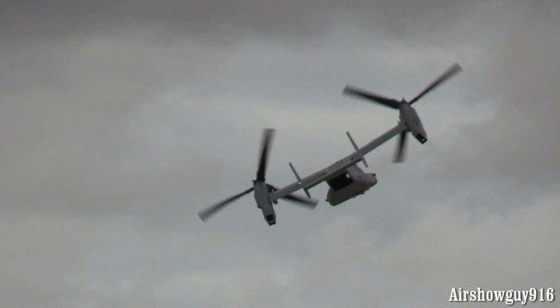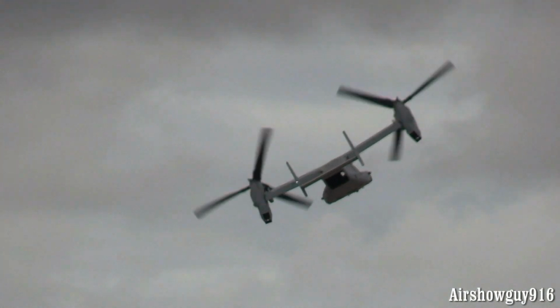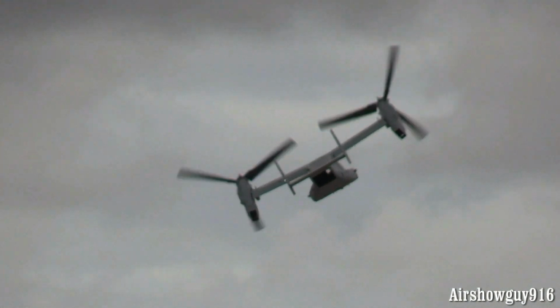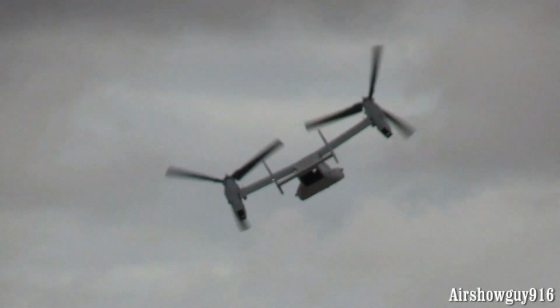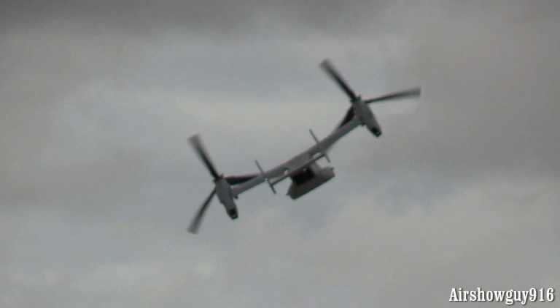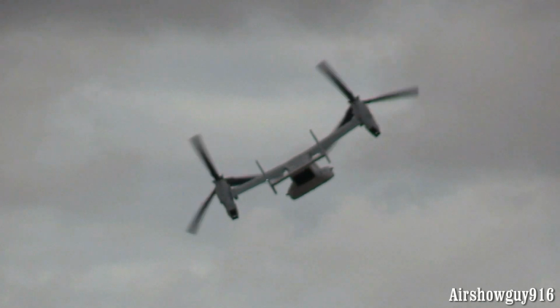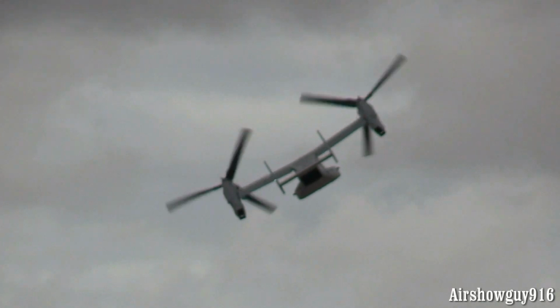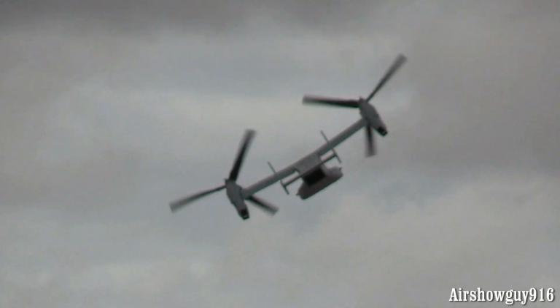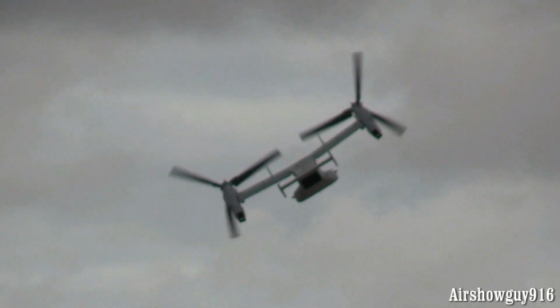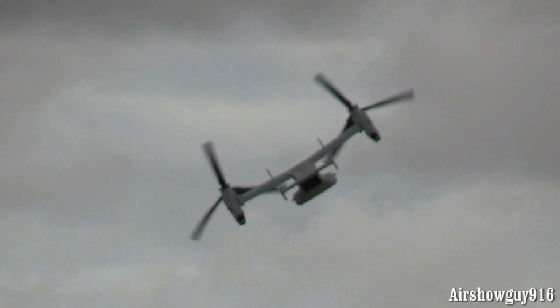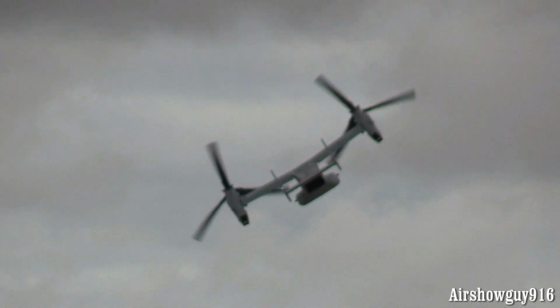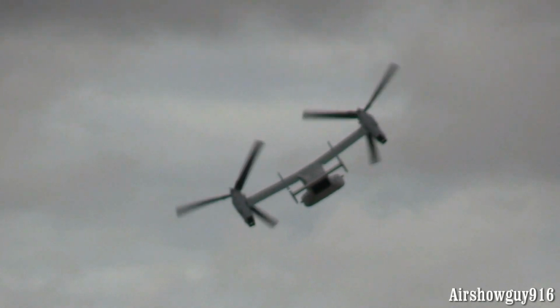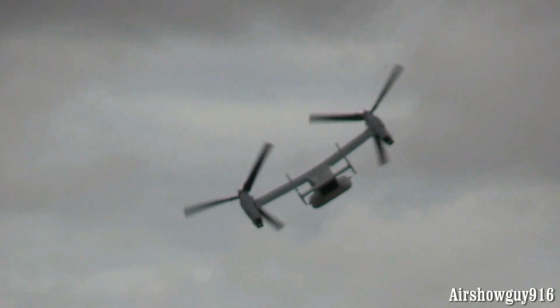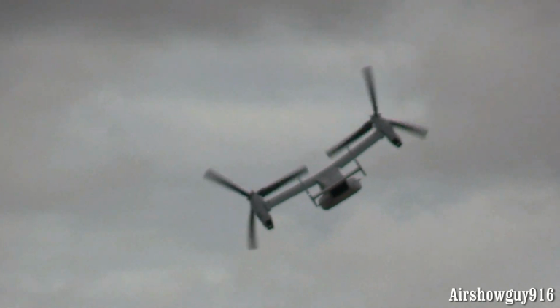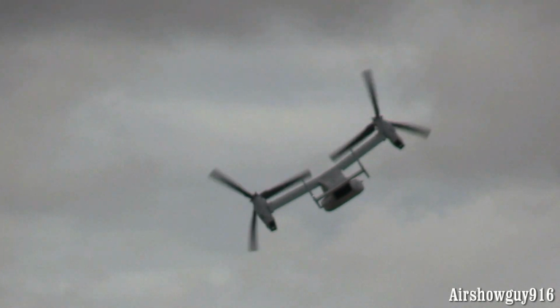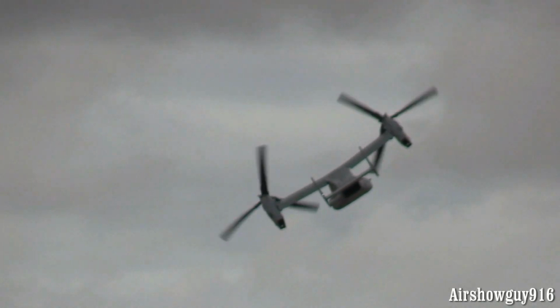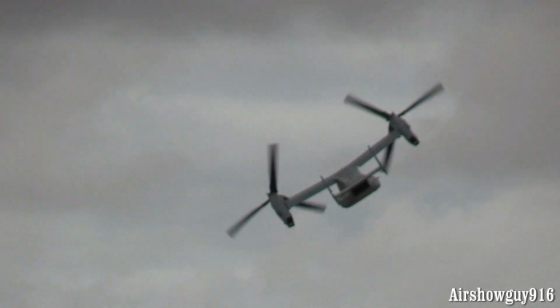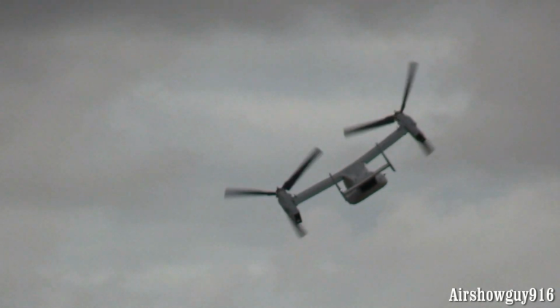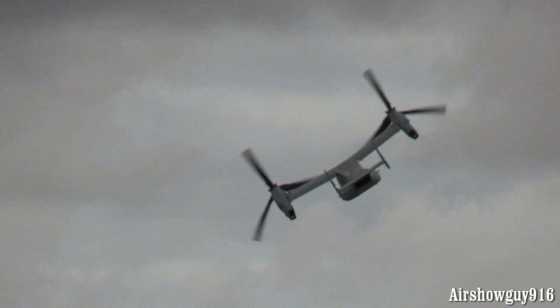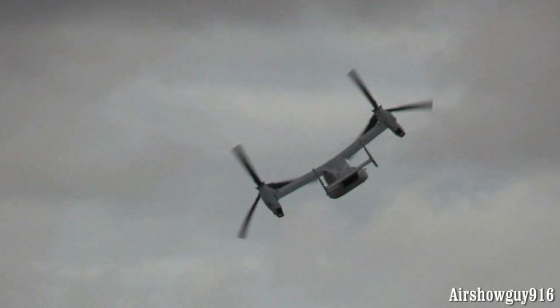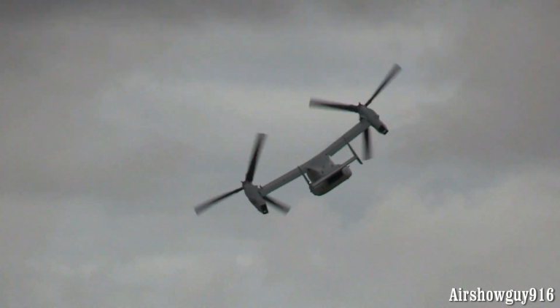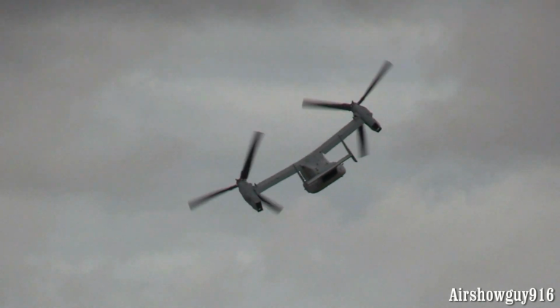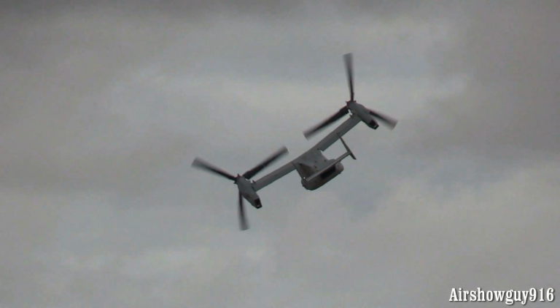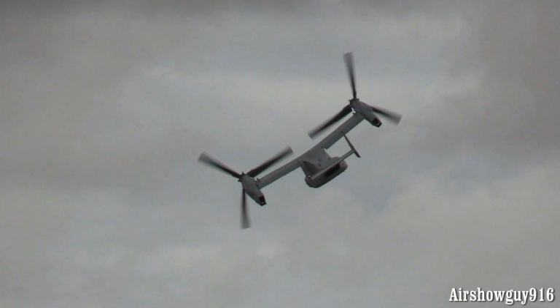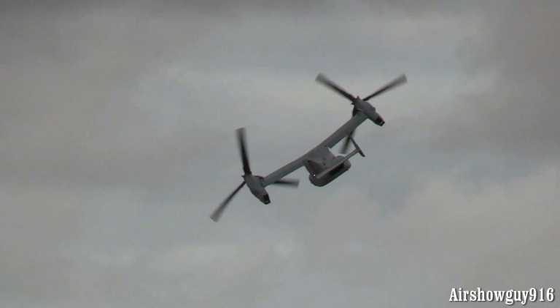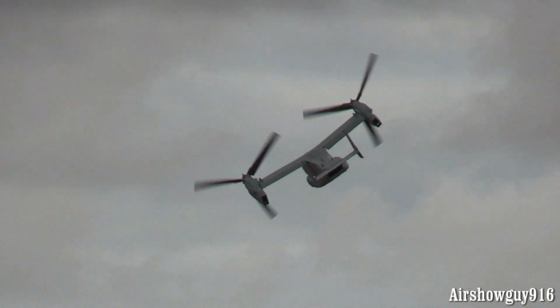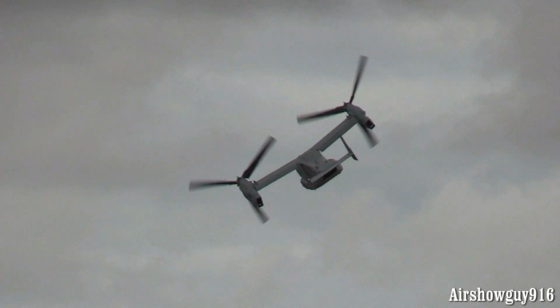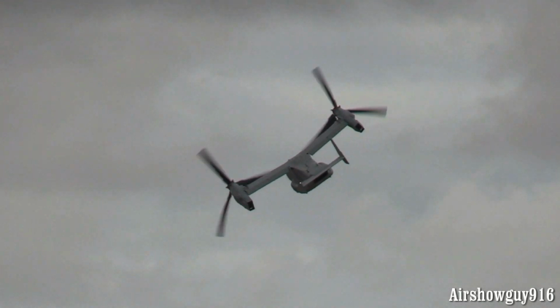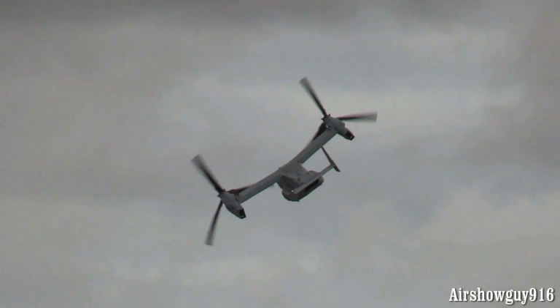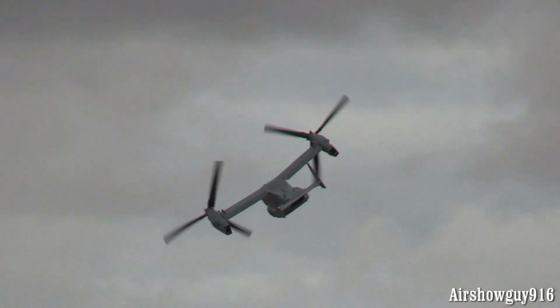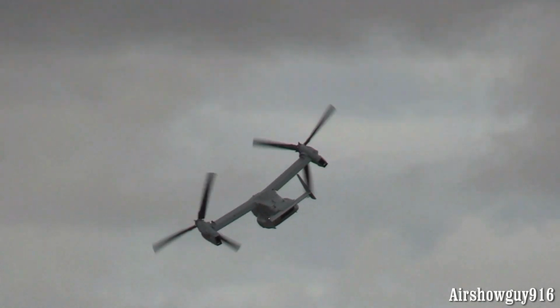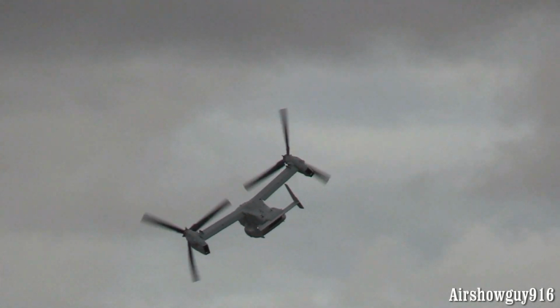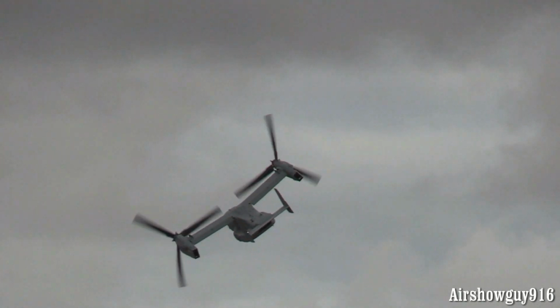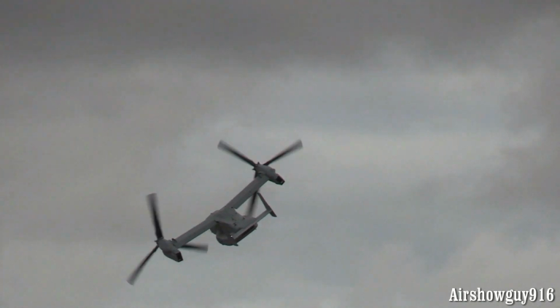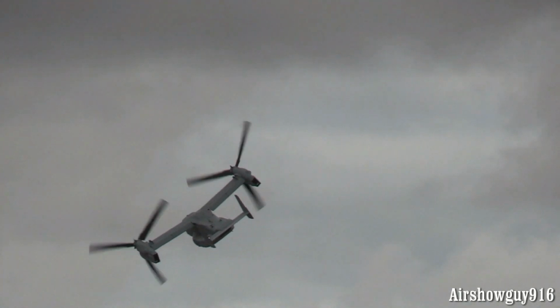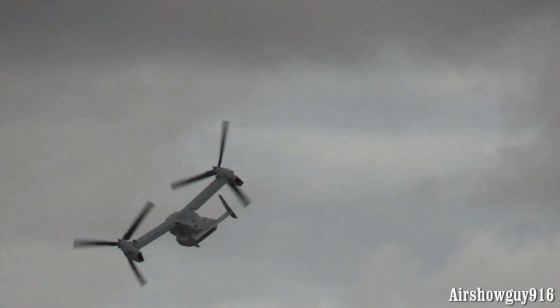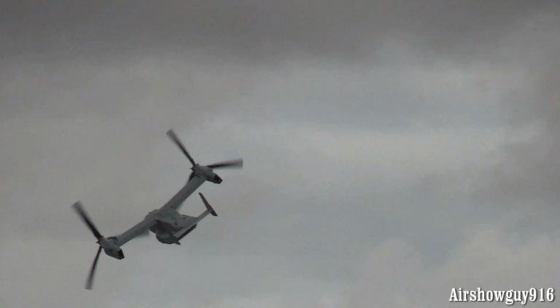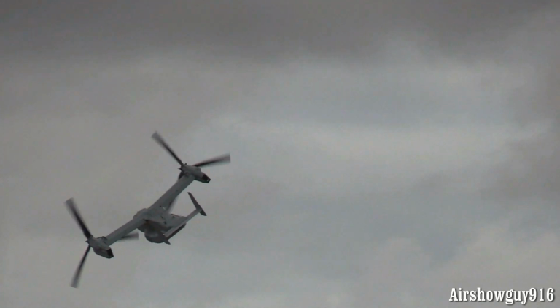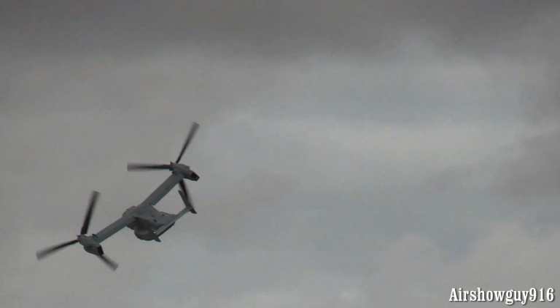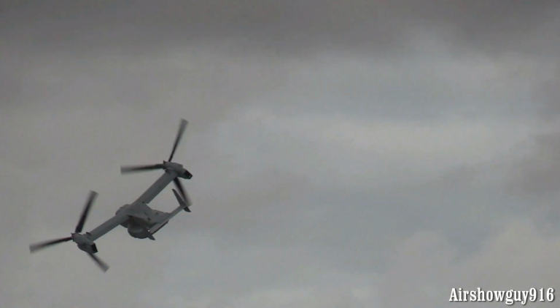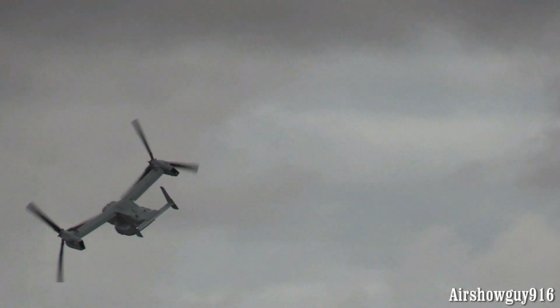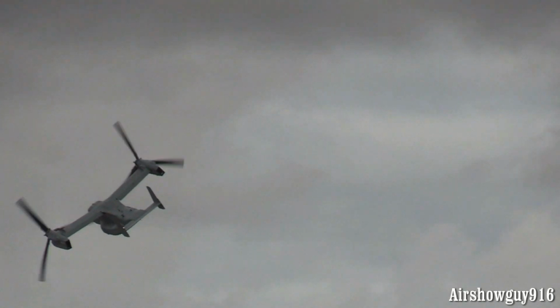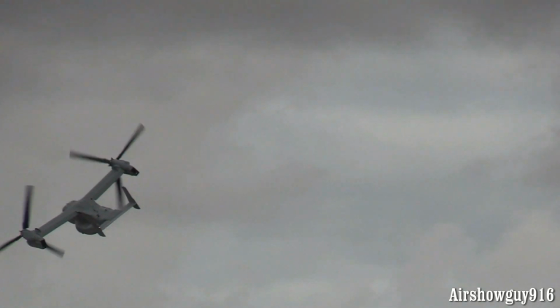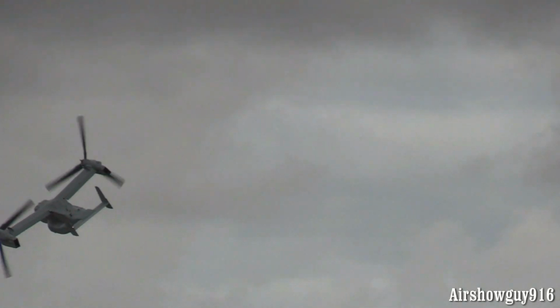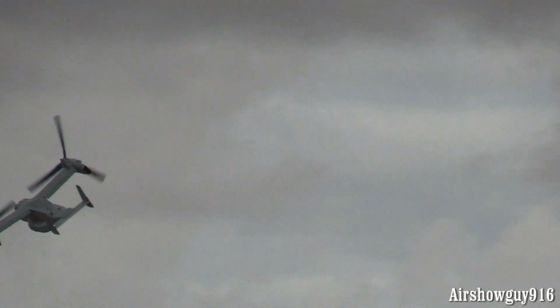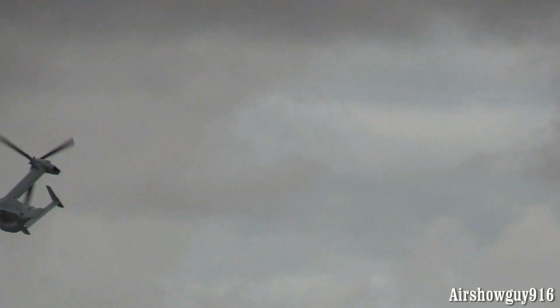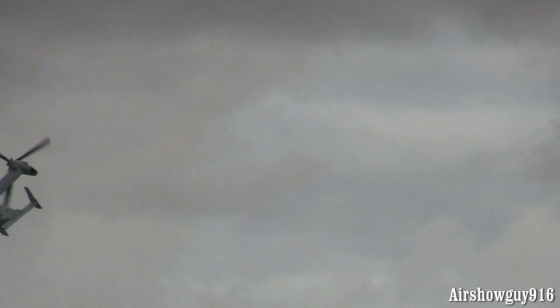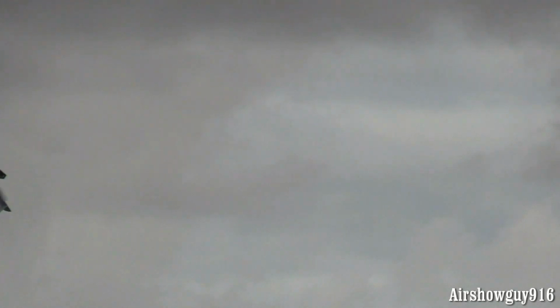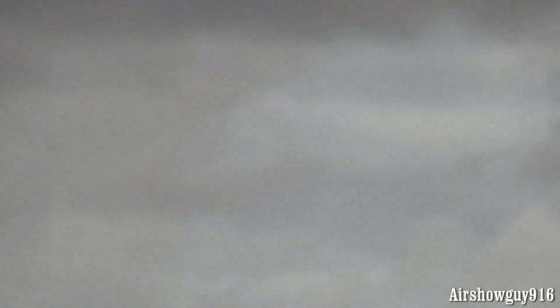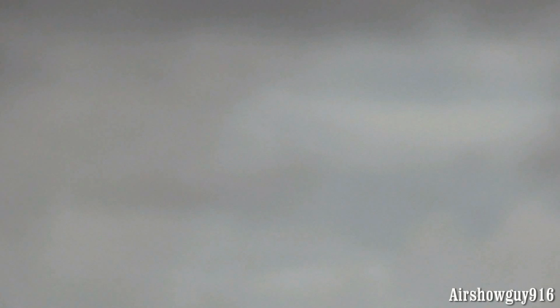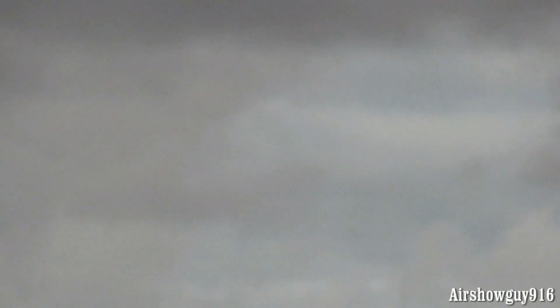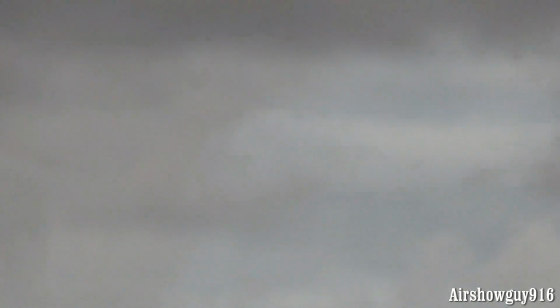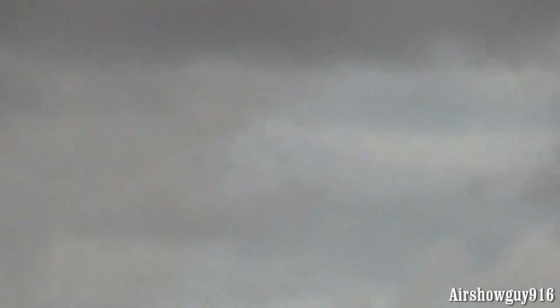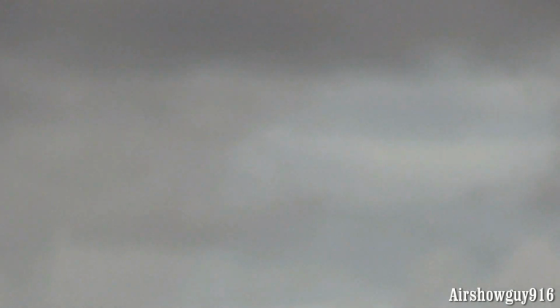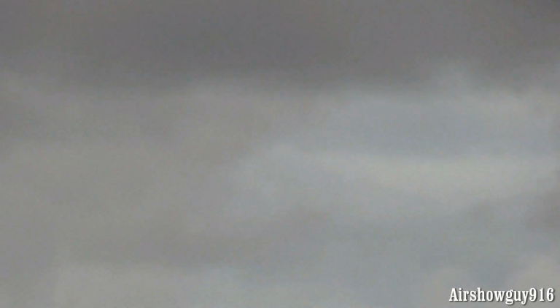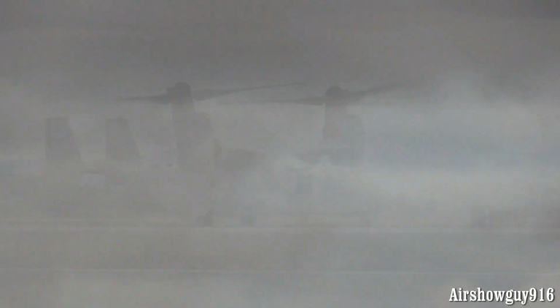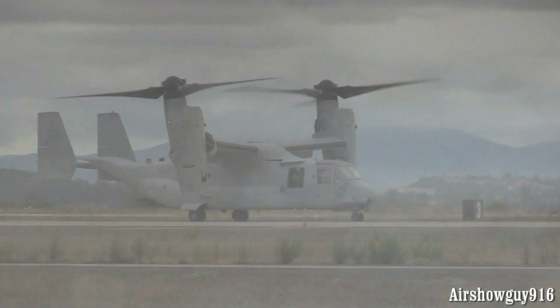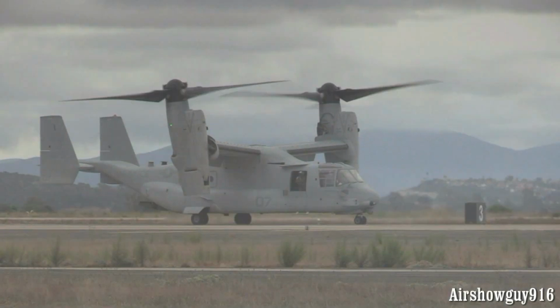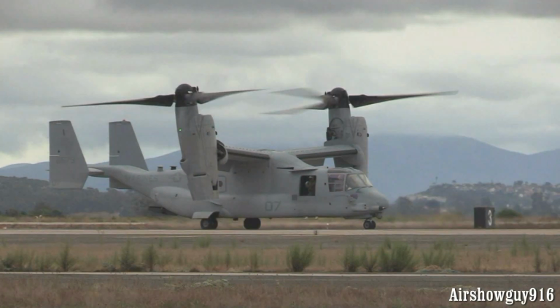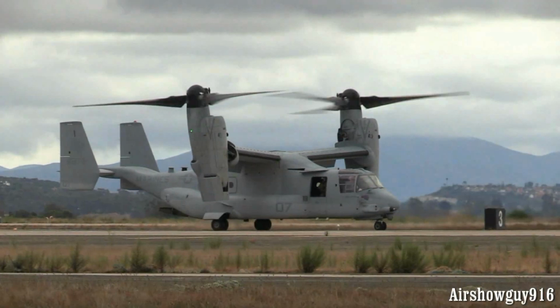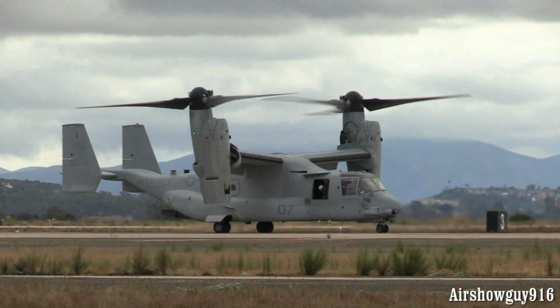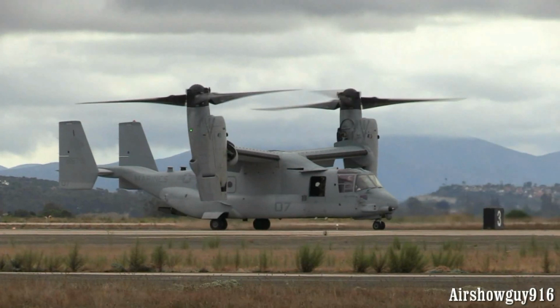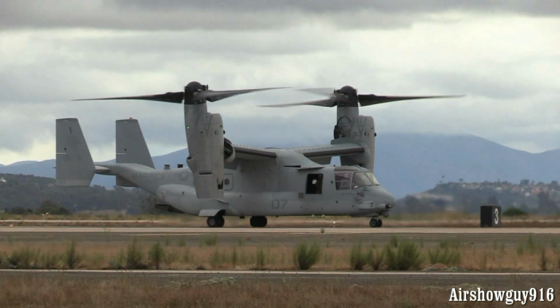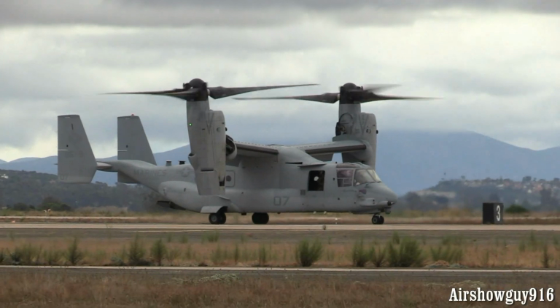Or as much as 15,000 pounds slung underneath on a load. It's been around a while now, and like any new aircraft, they went through some growing pains. But when you think of the advances in technology...